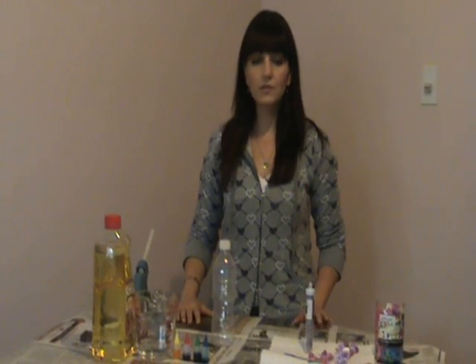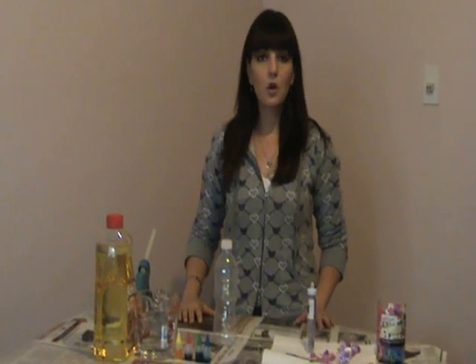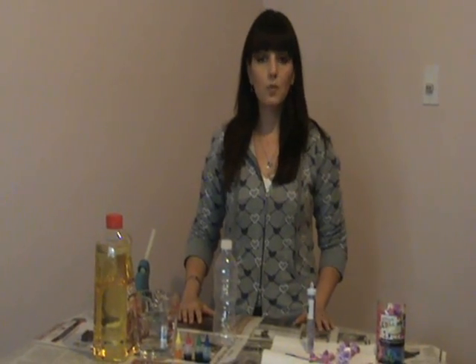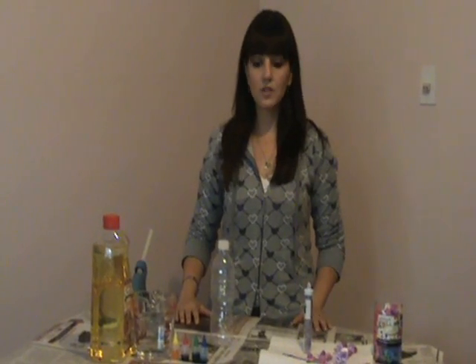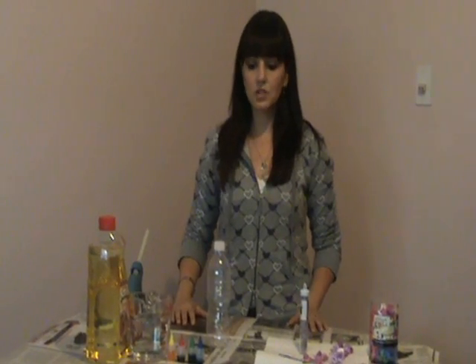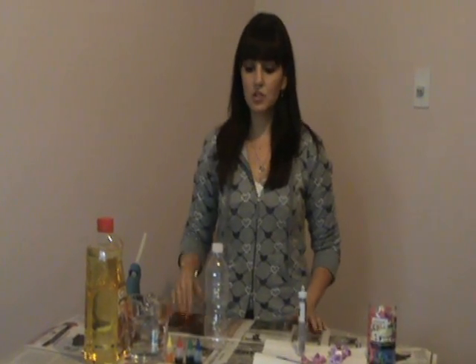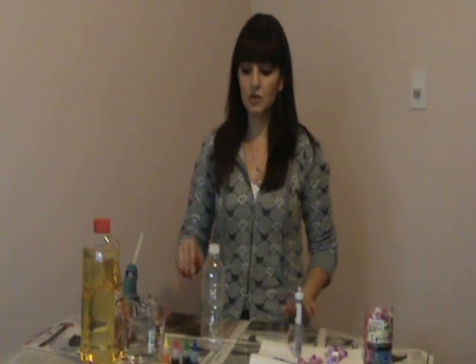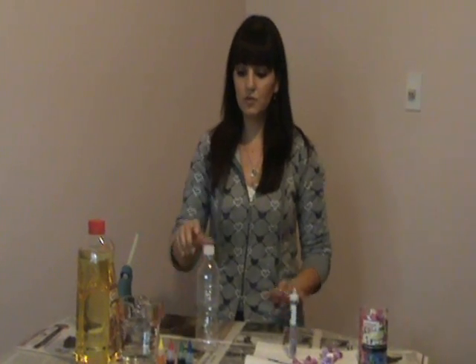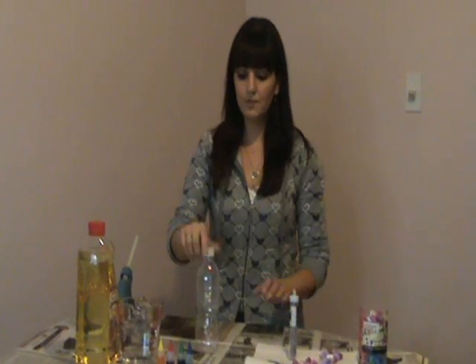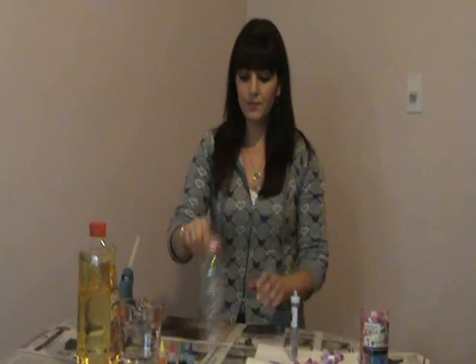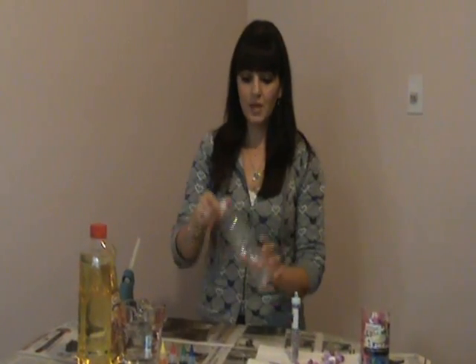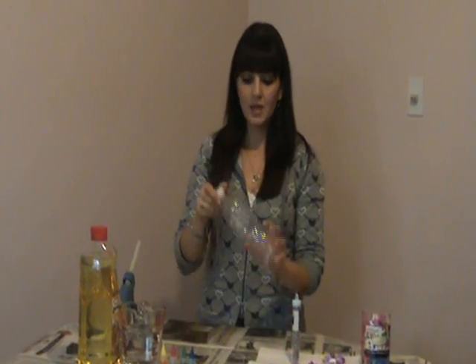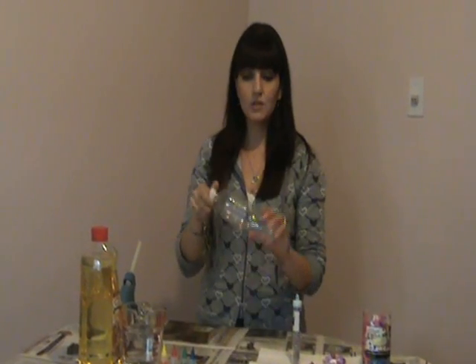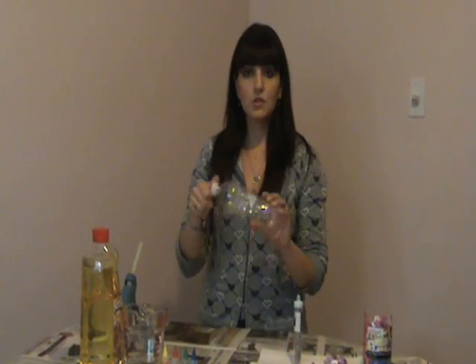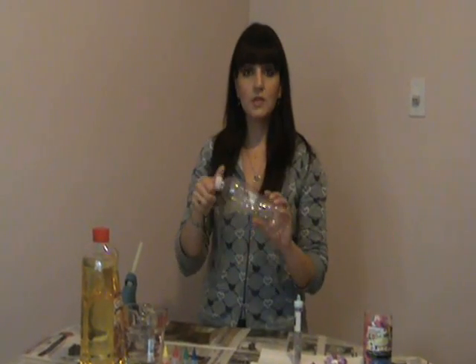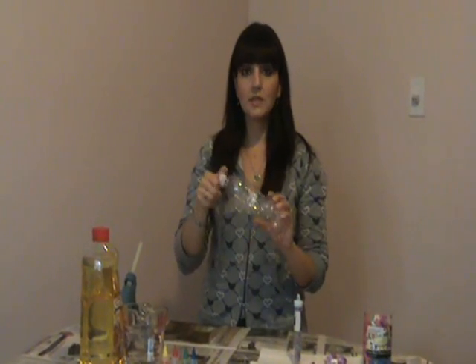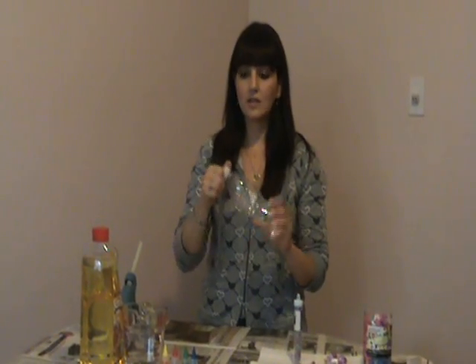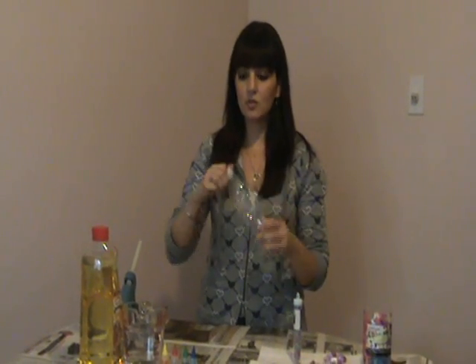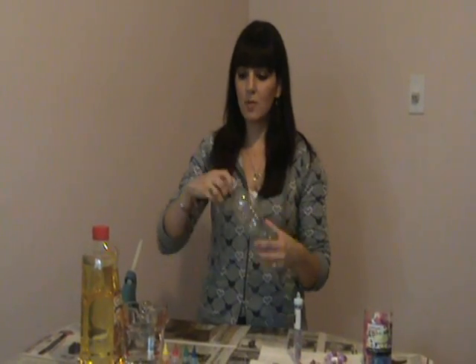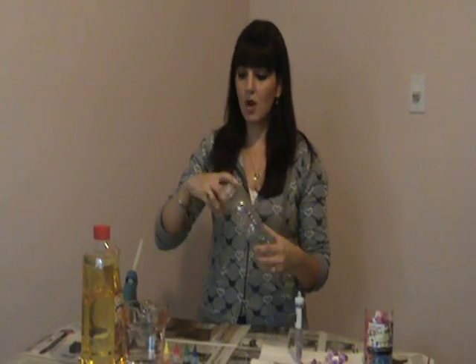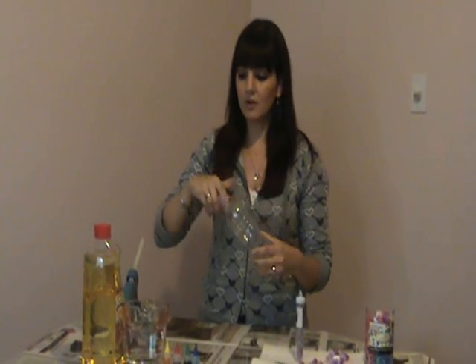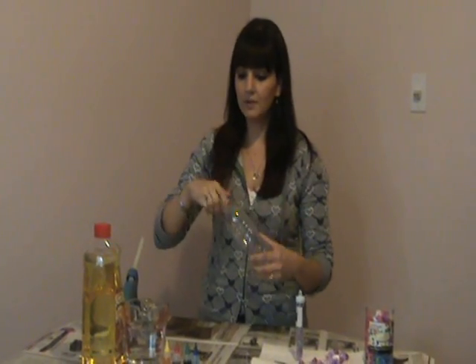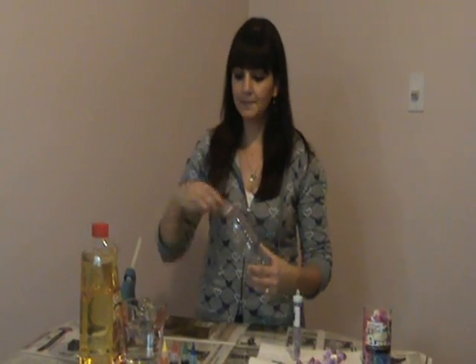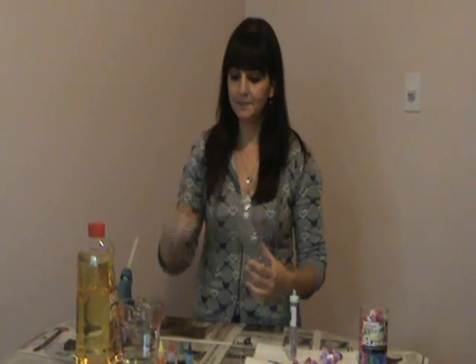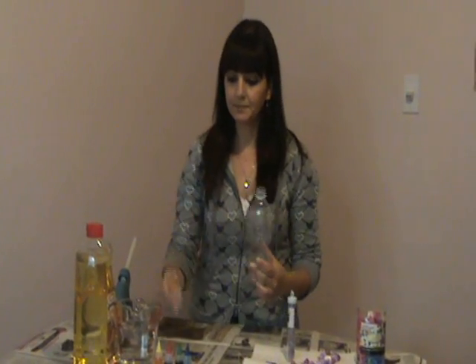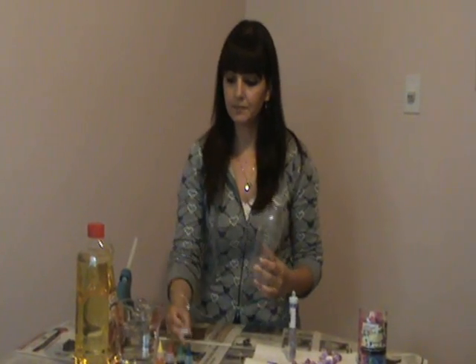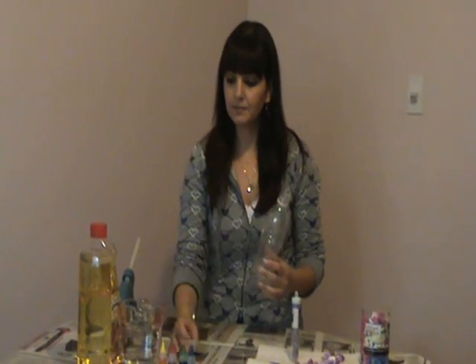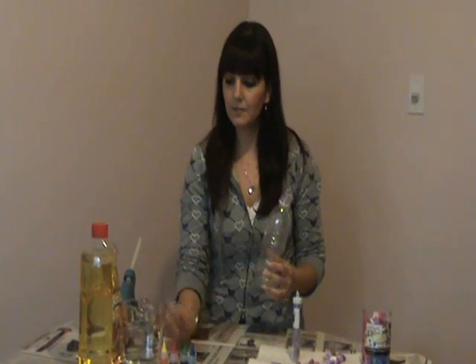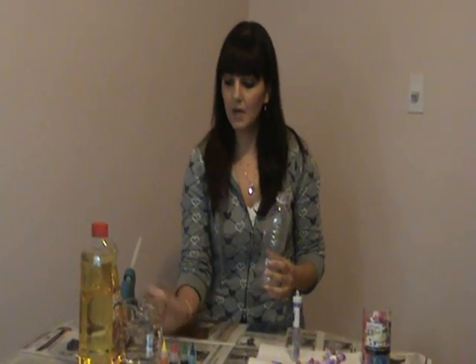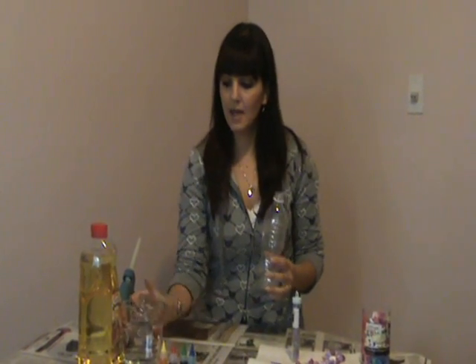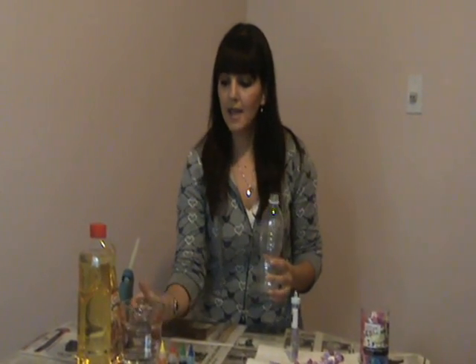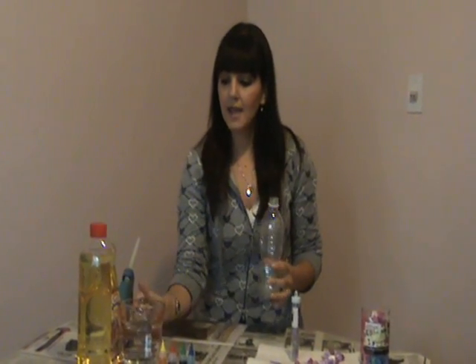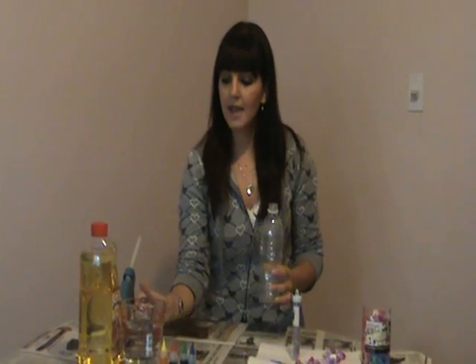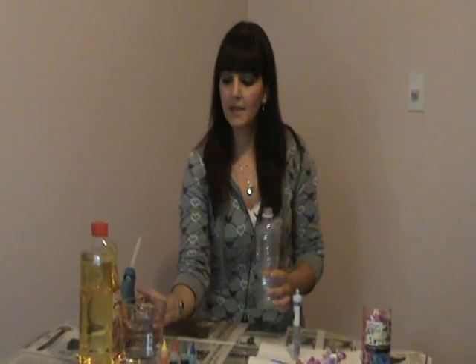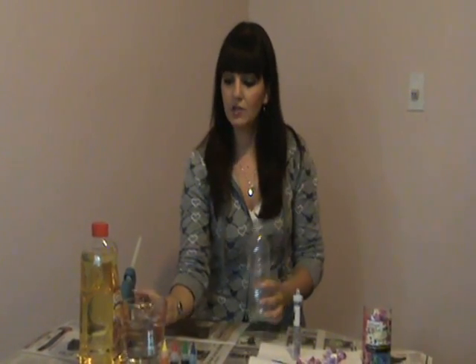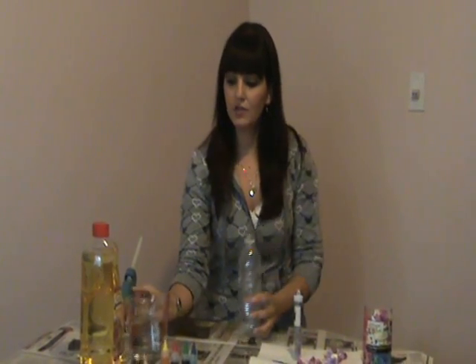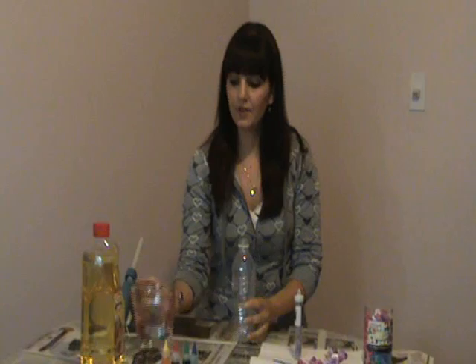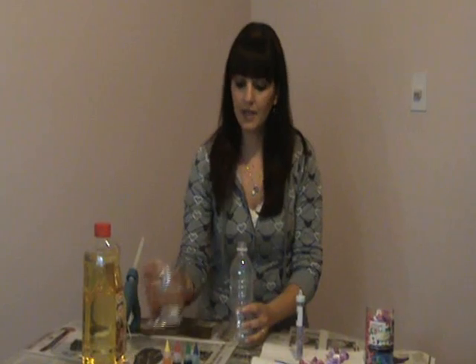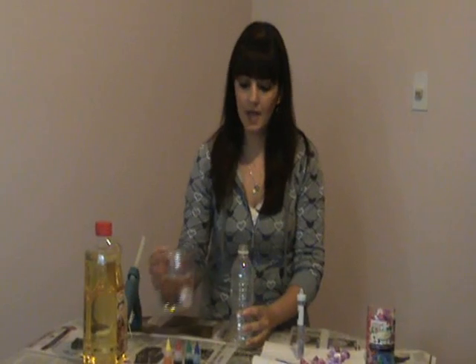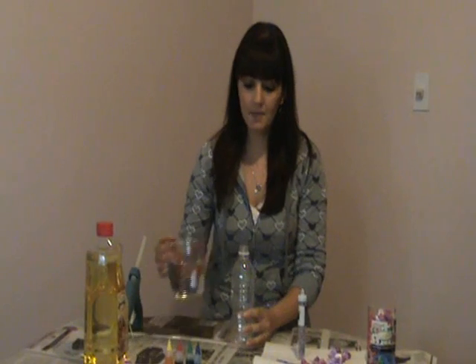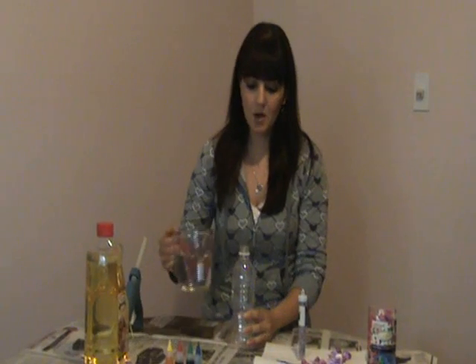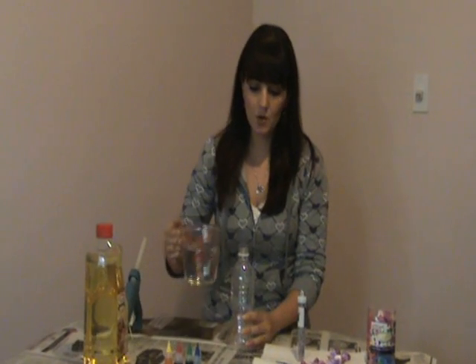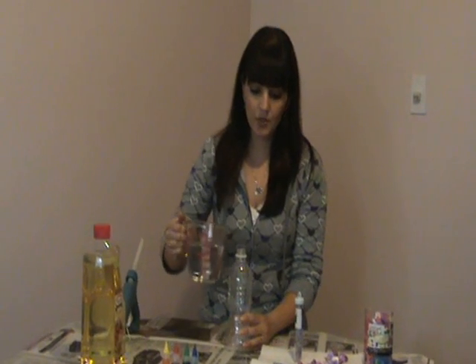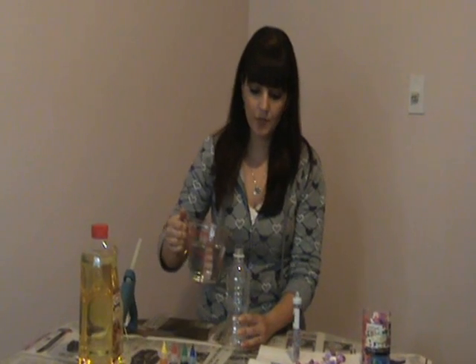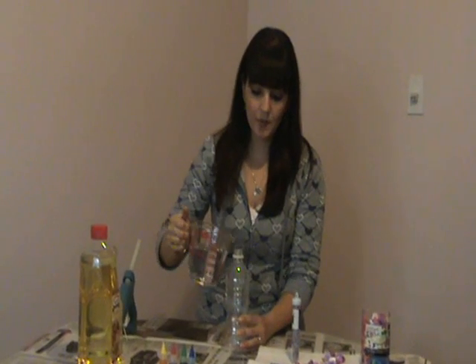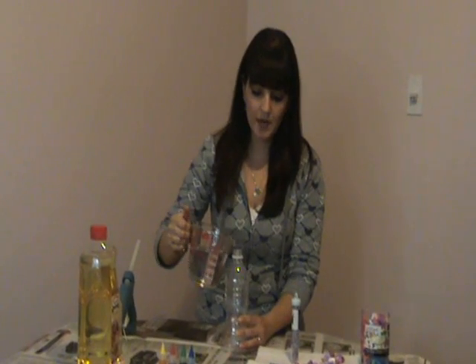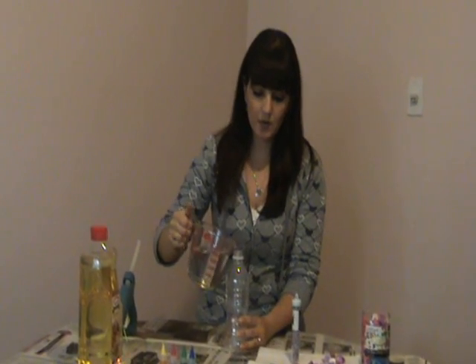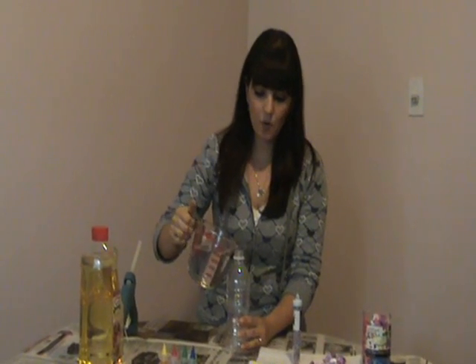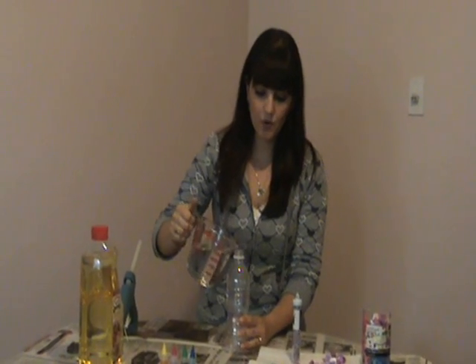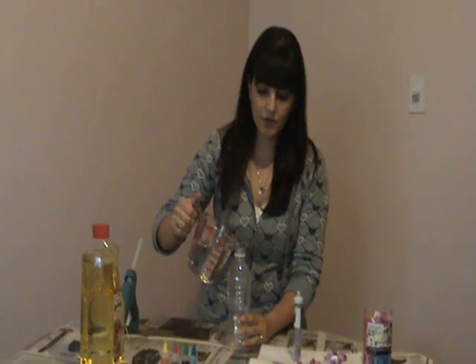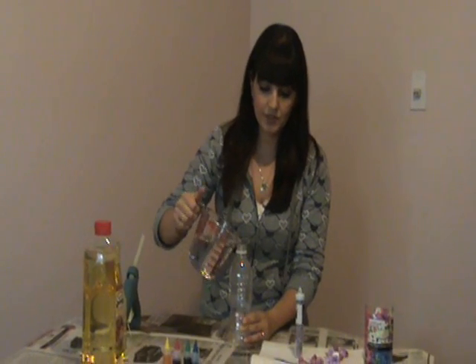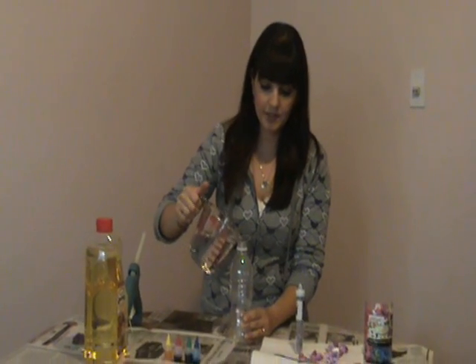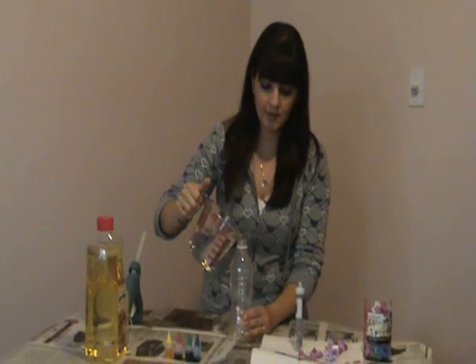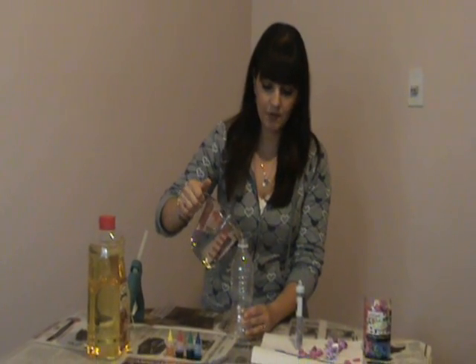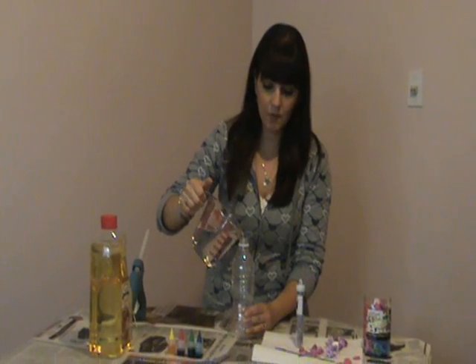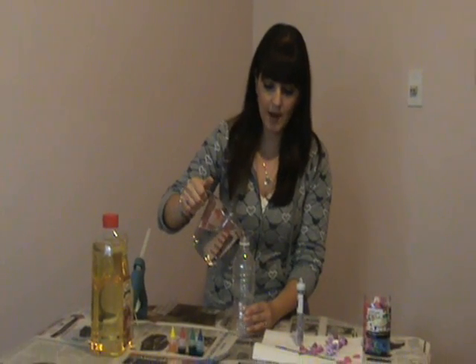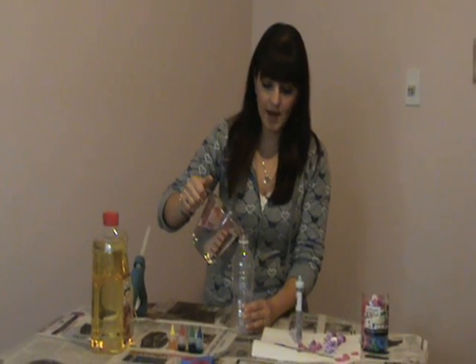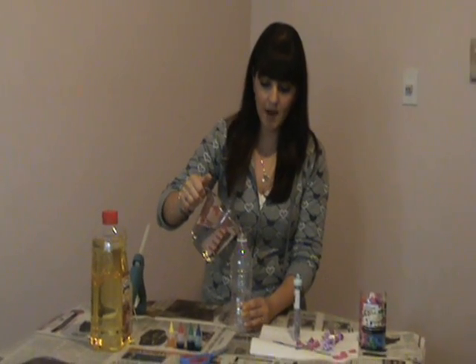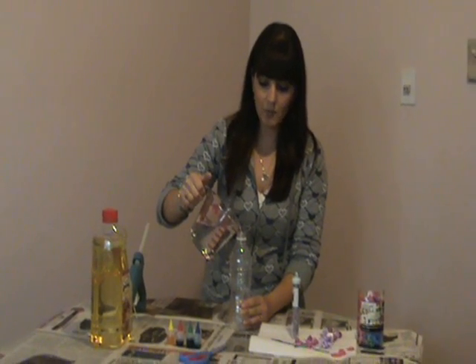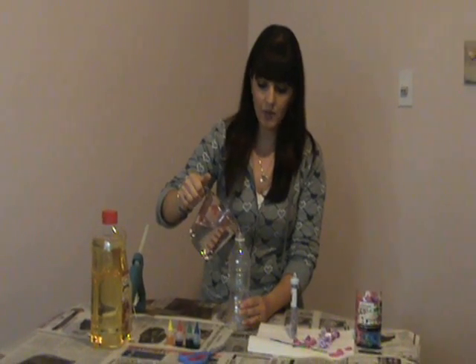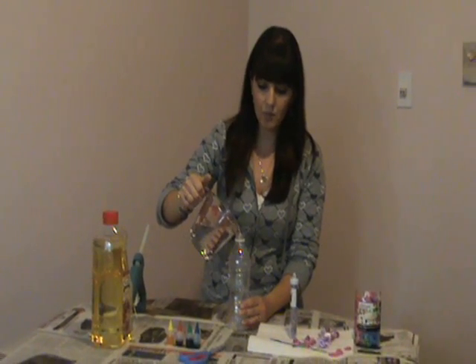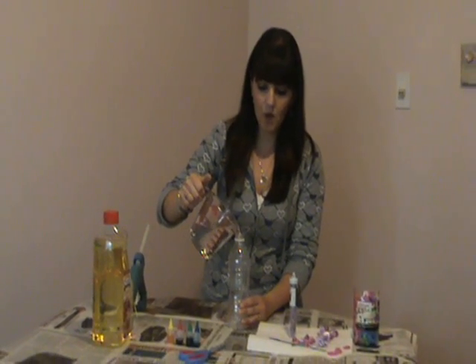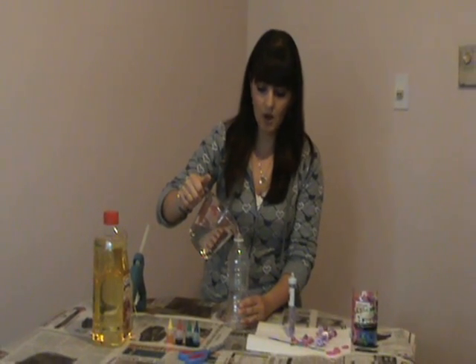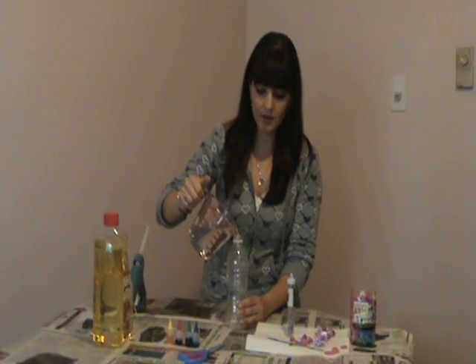First of all, what you do is get your bottle and fill it about three quarters of the way up with water.